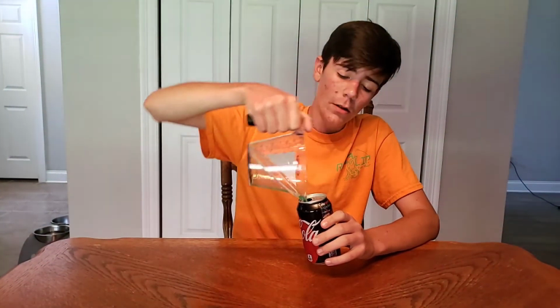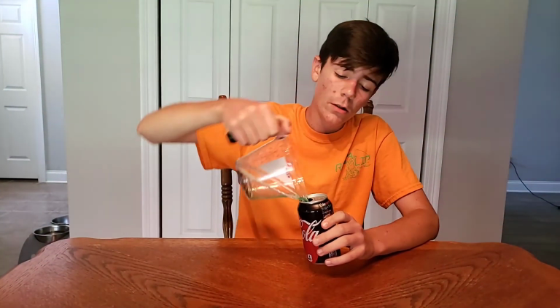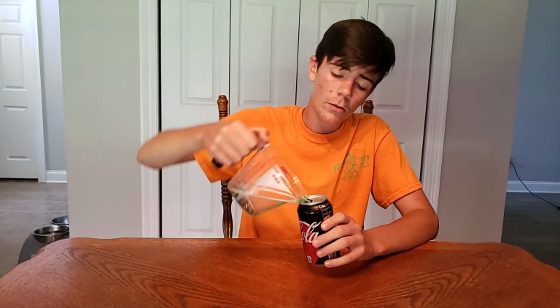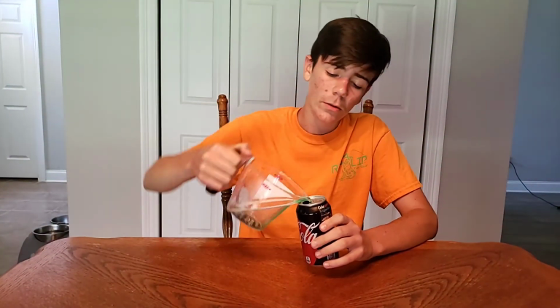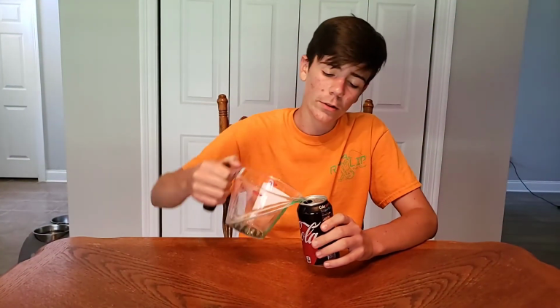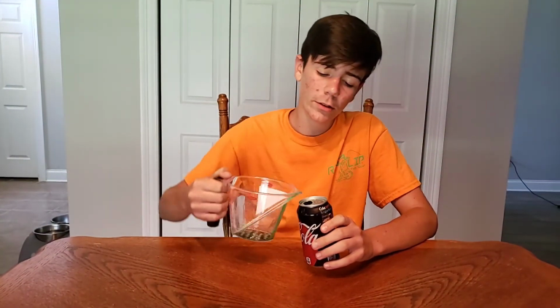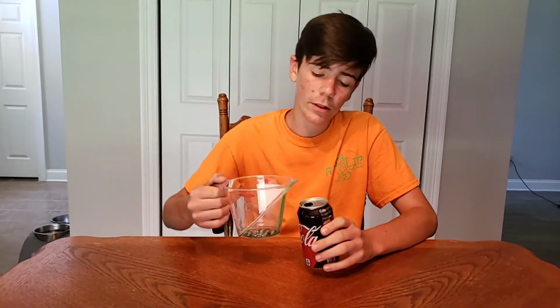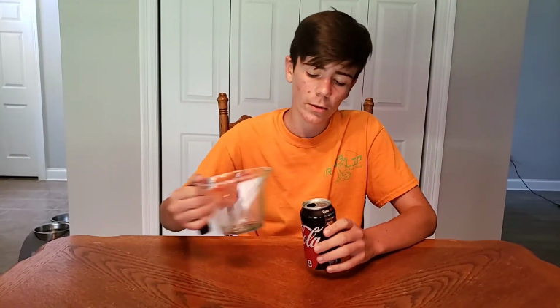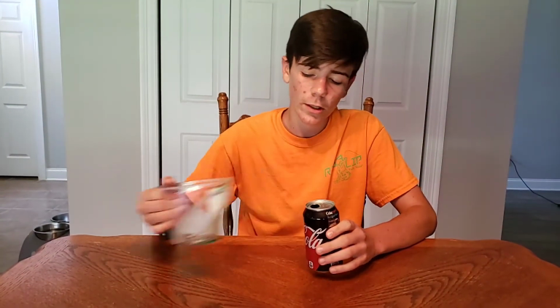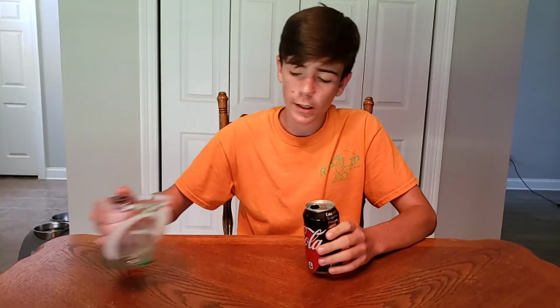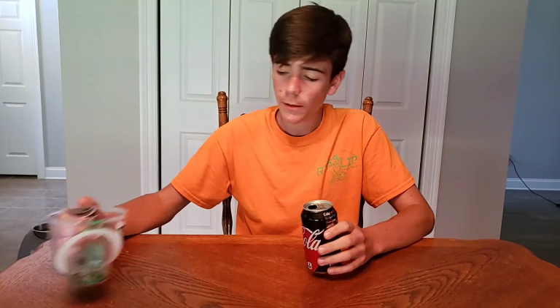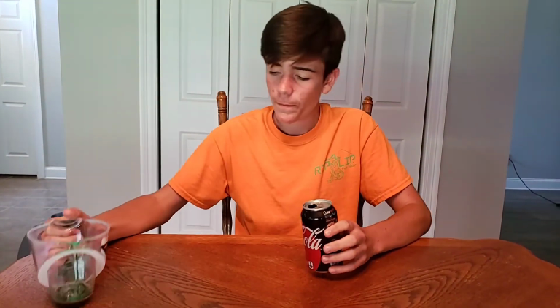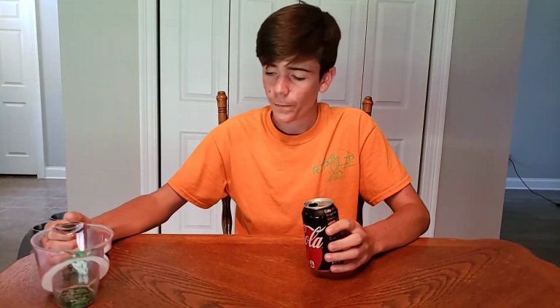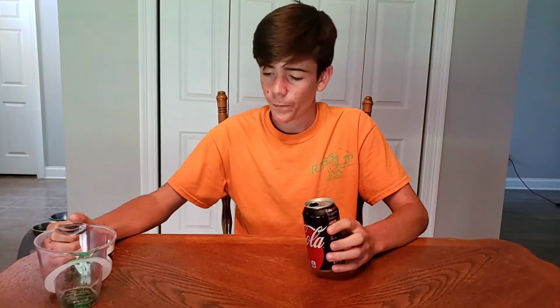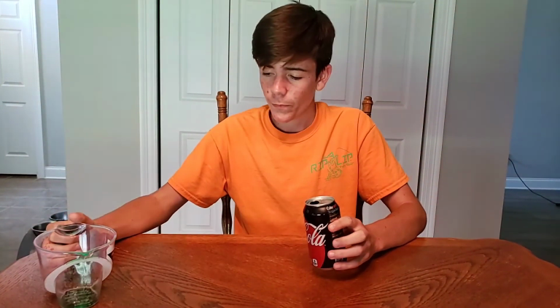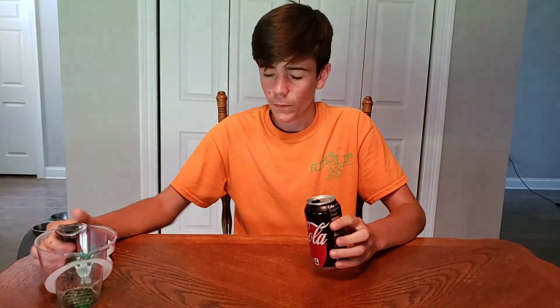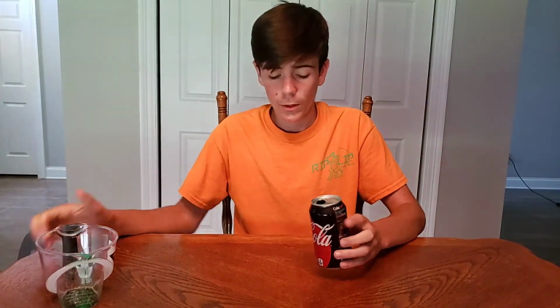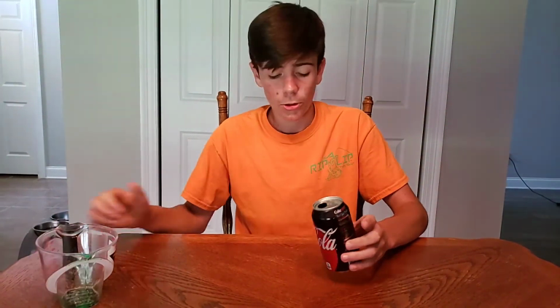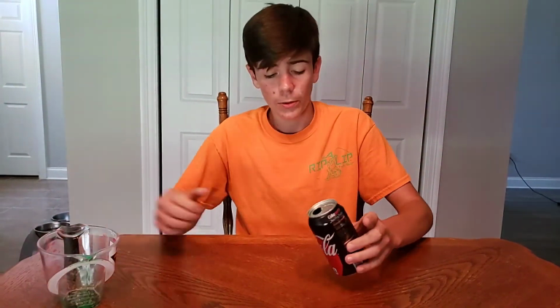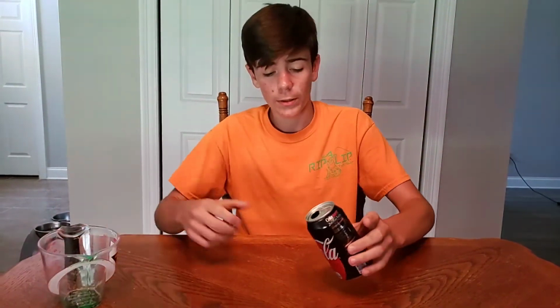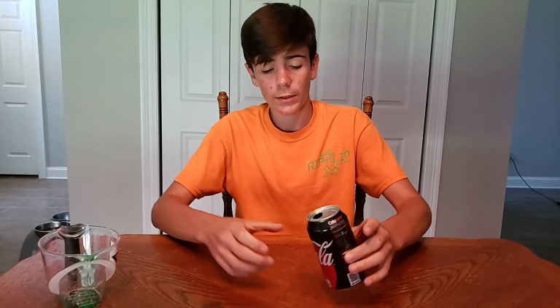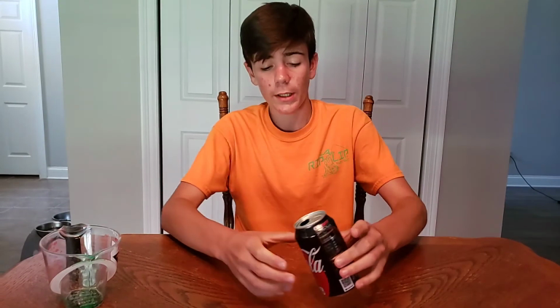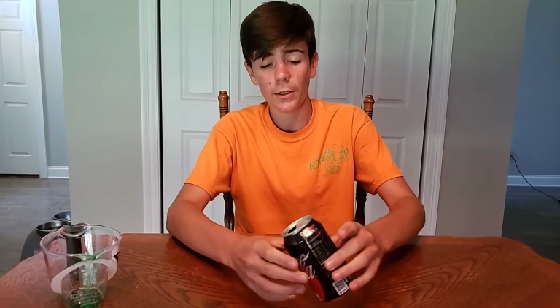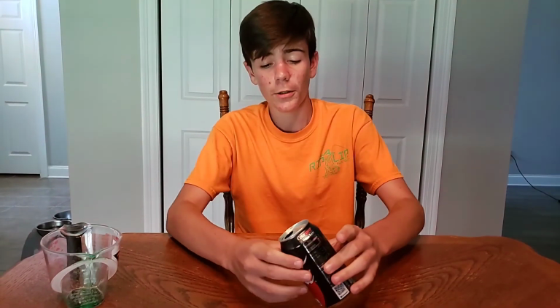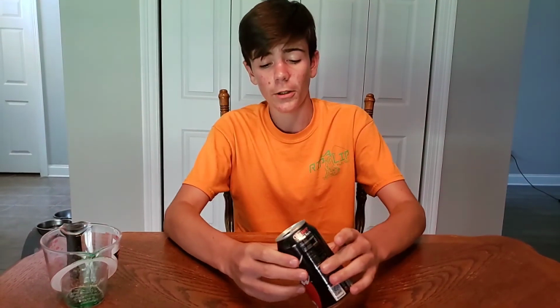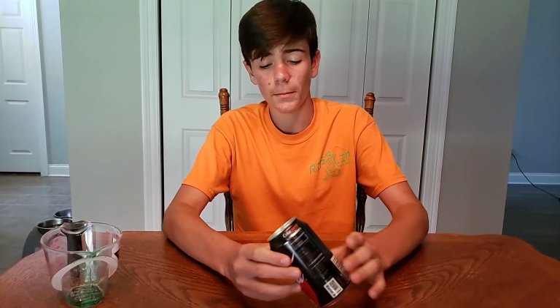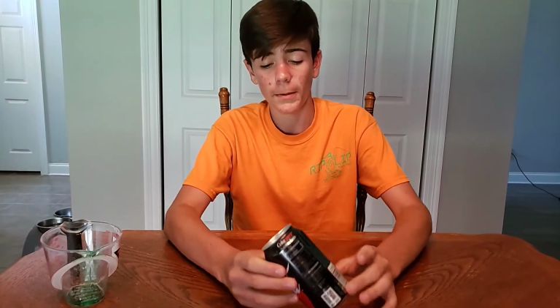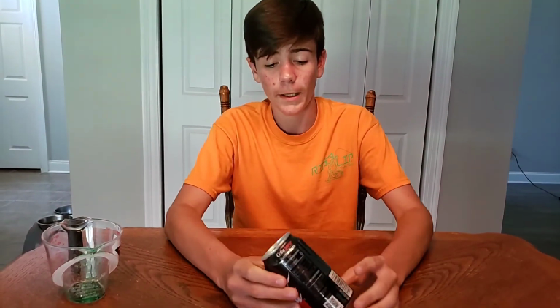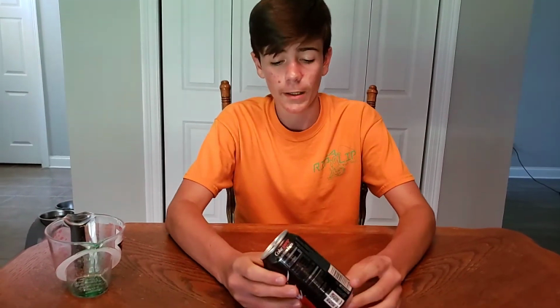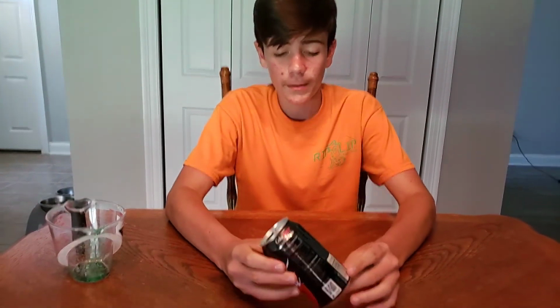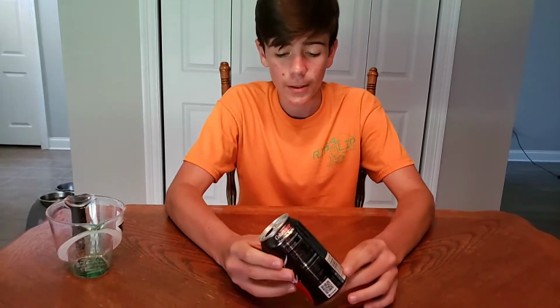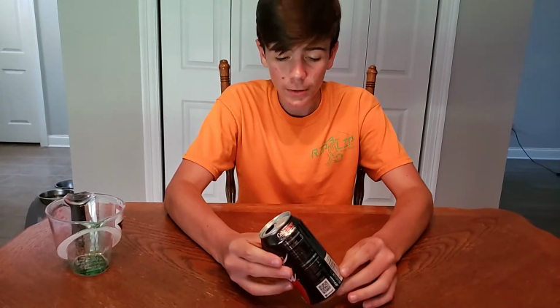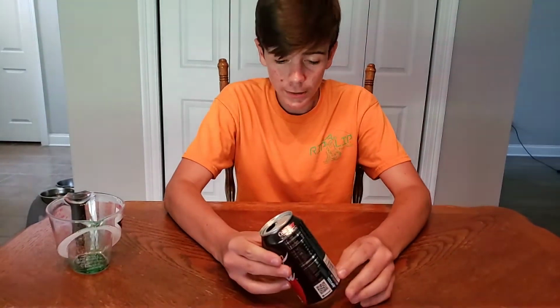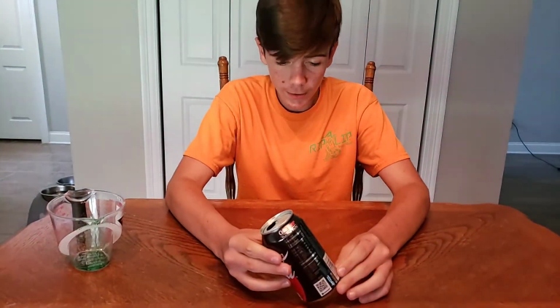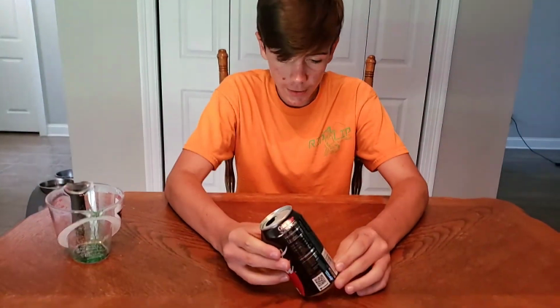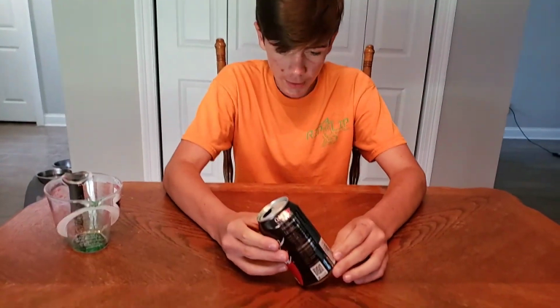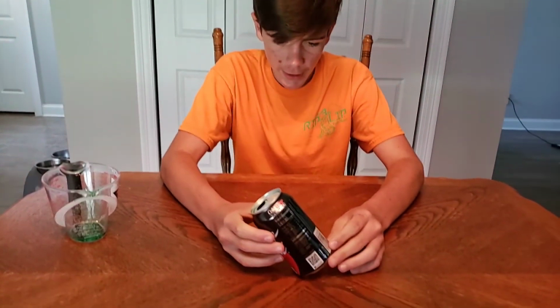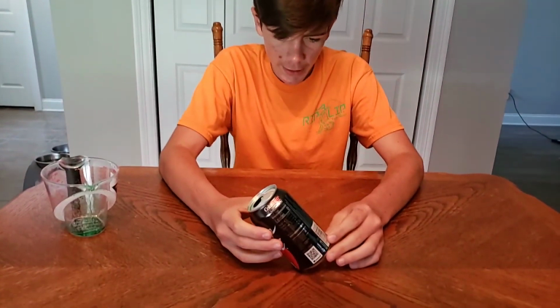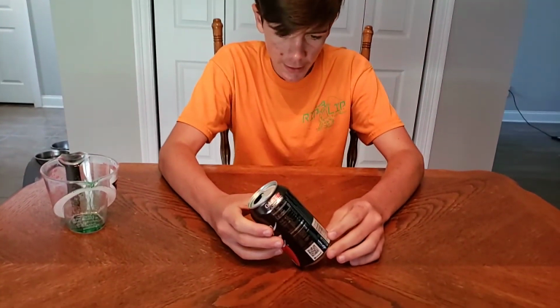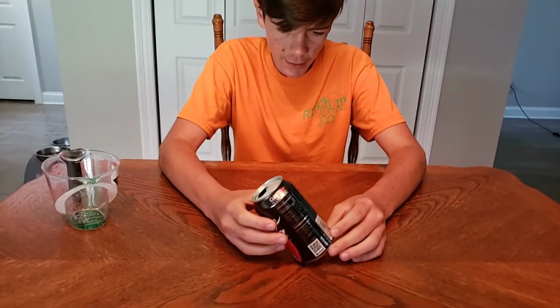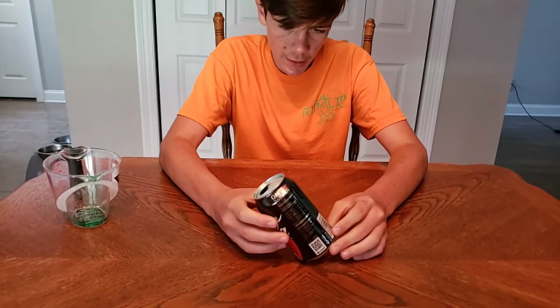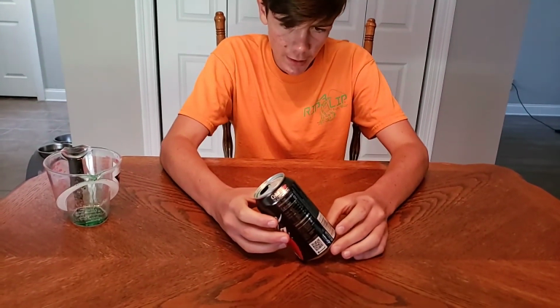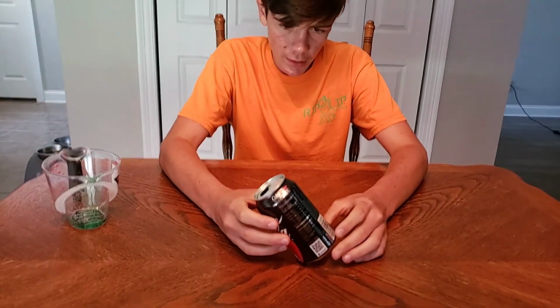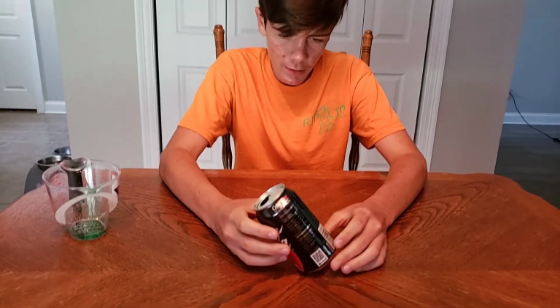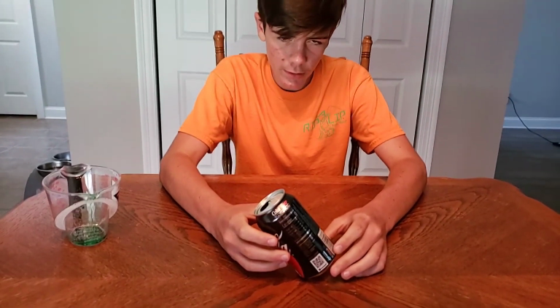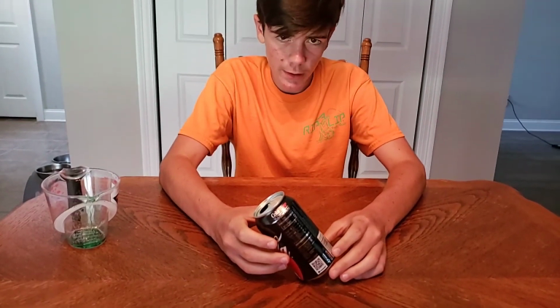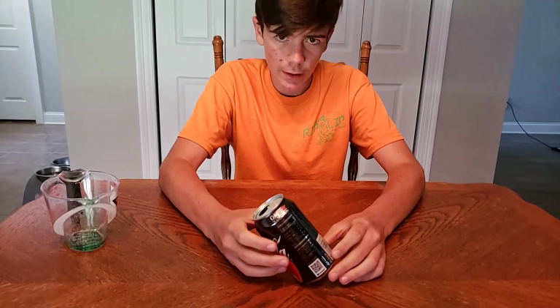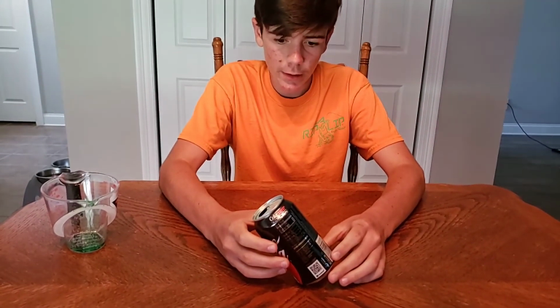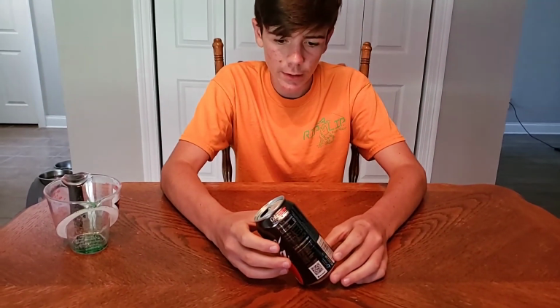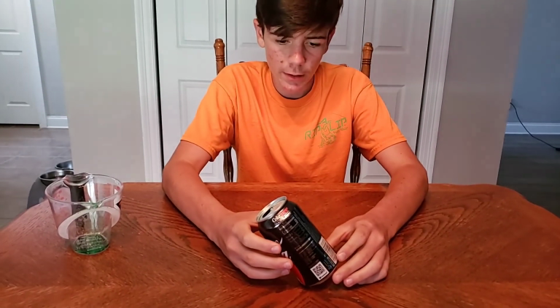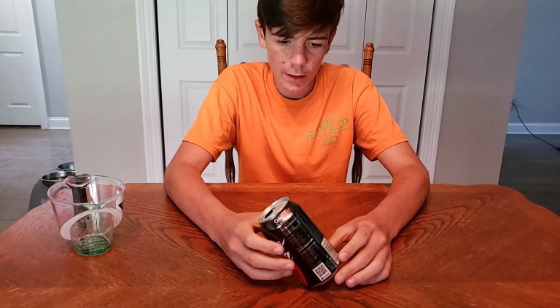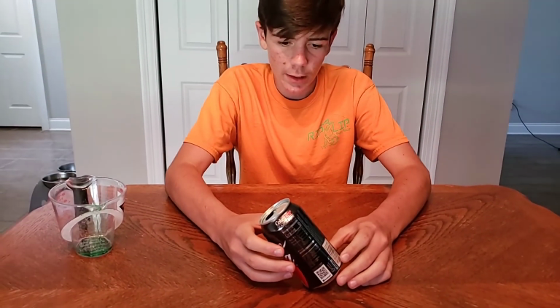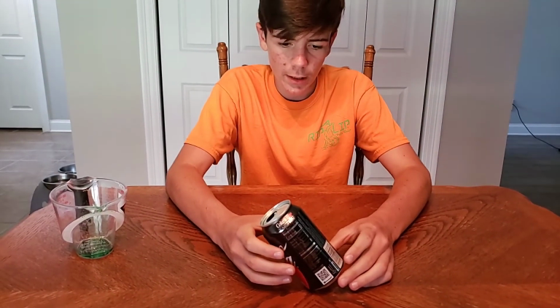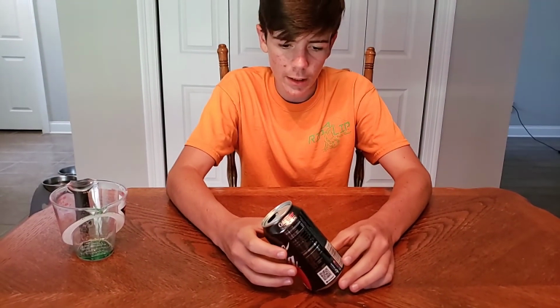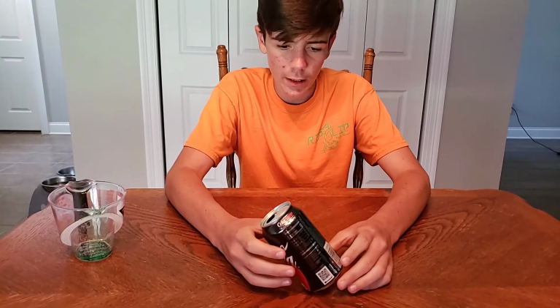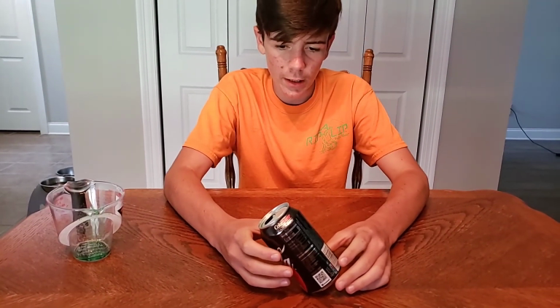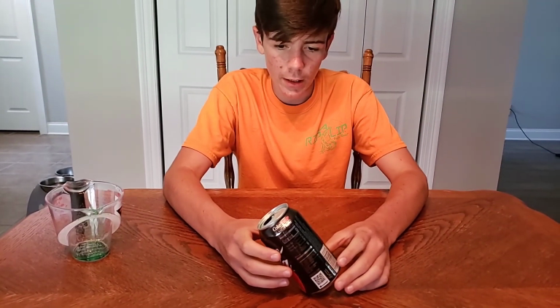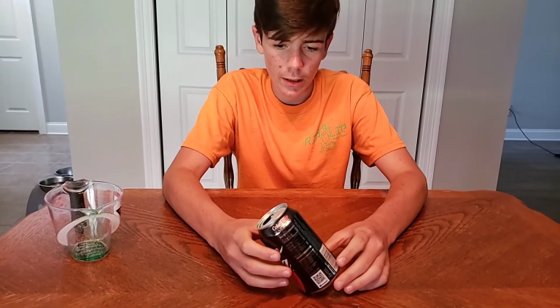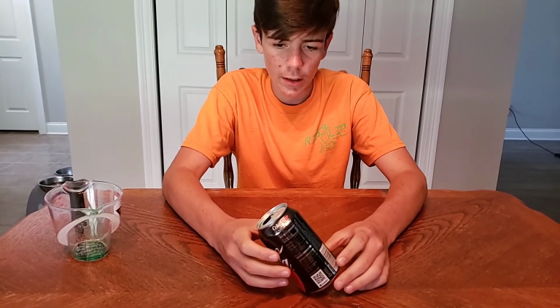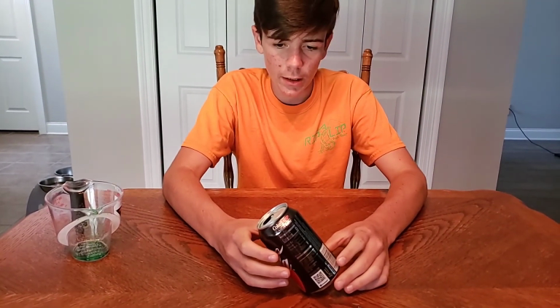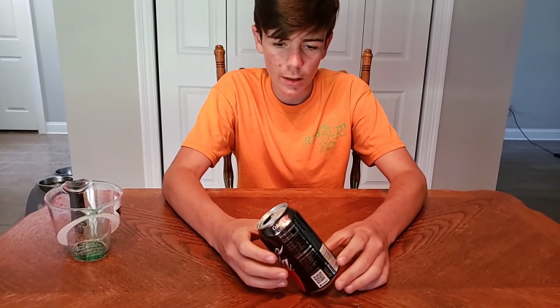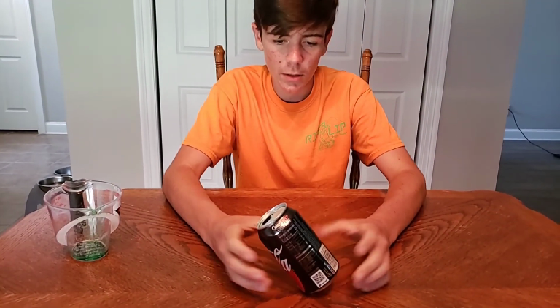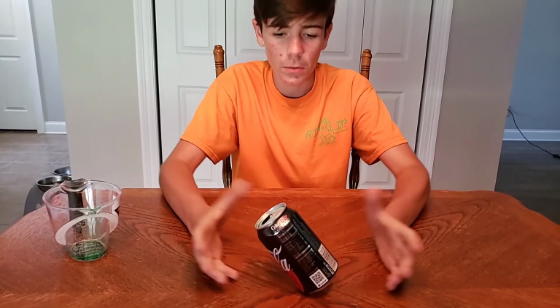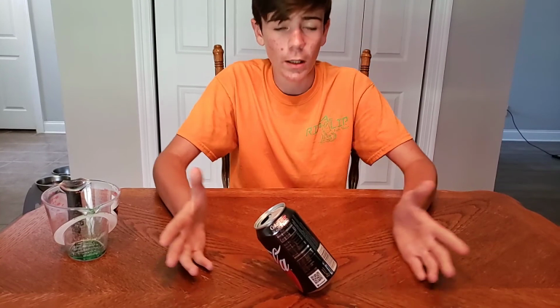Once you're done with that, you're going to take your aluminum can, tilt it to the side, just like this, and voila.